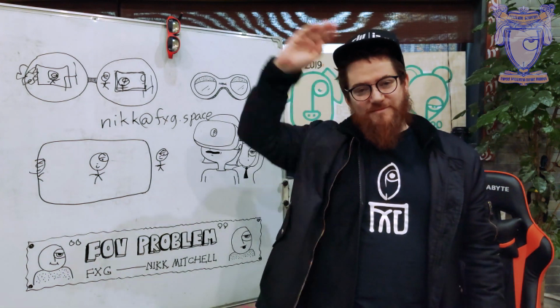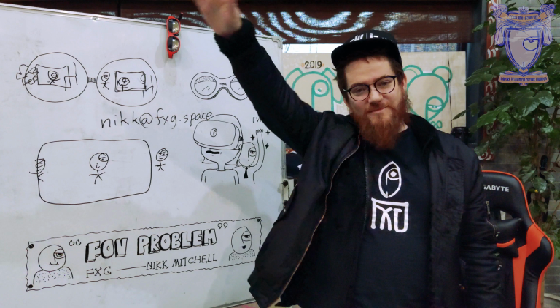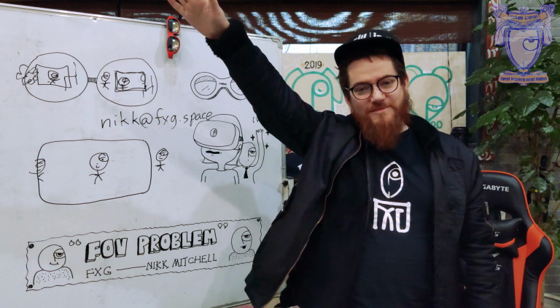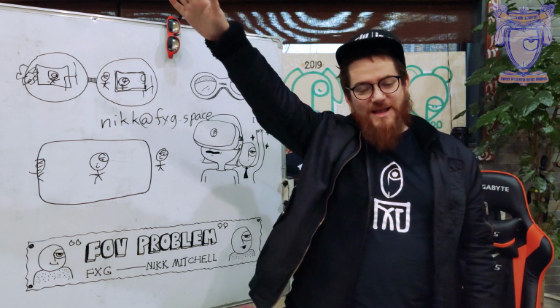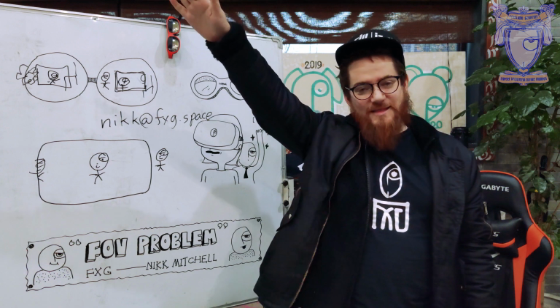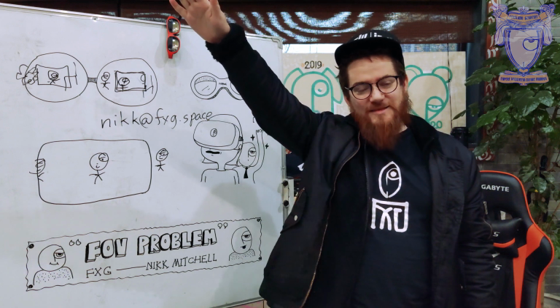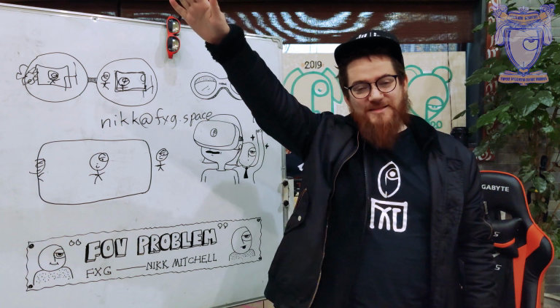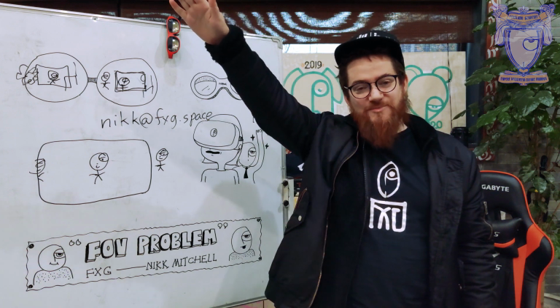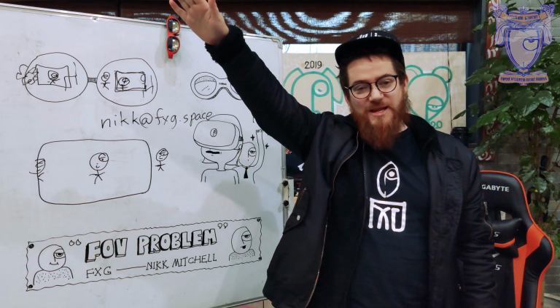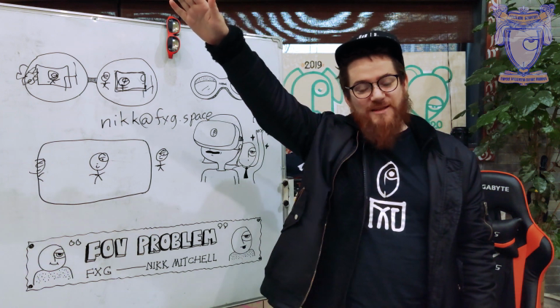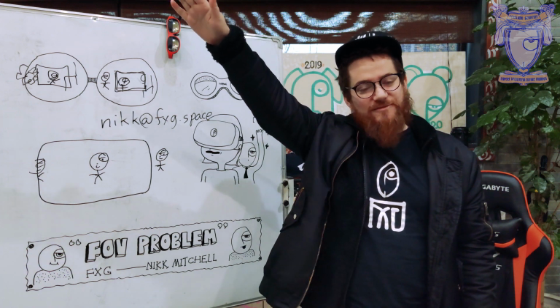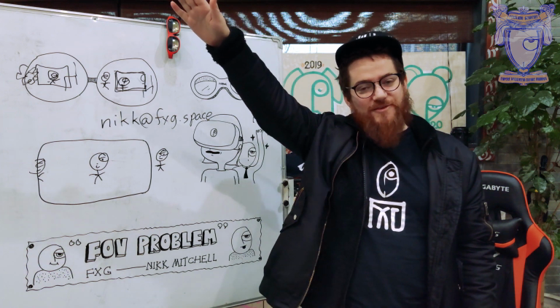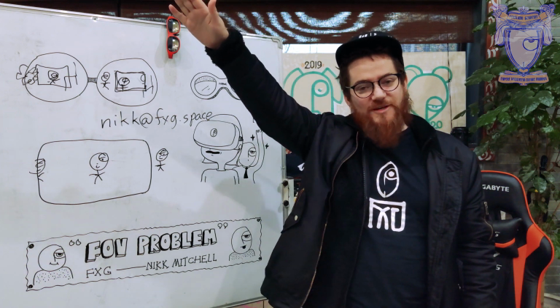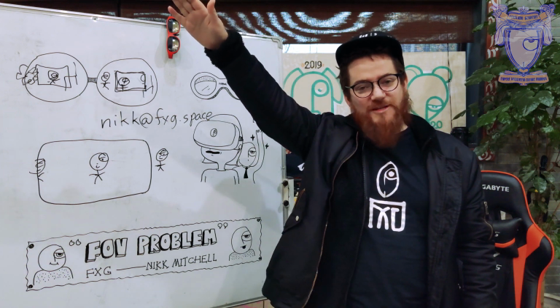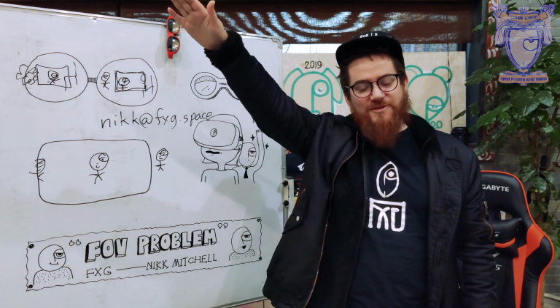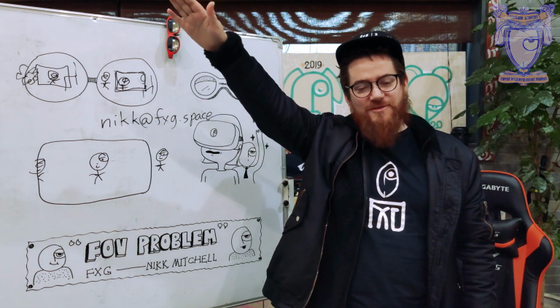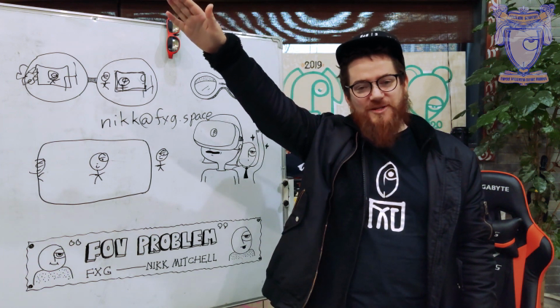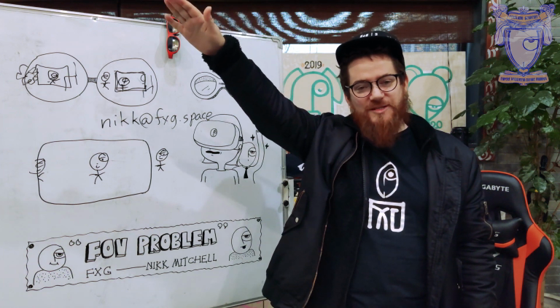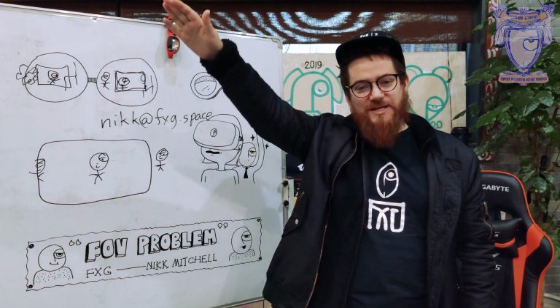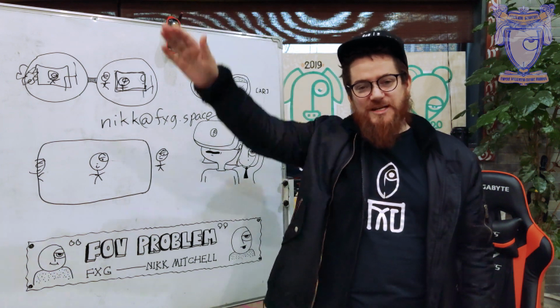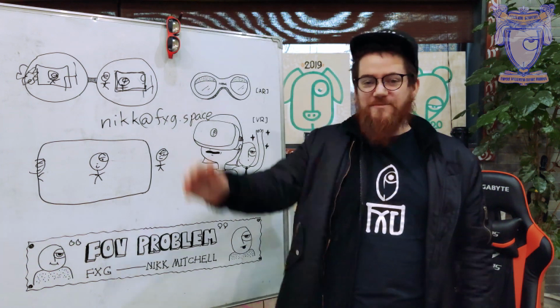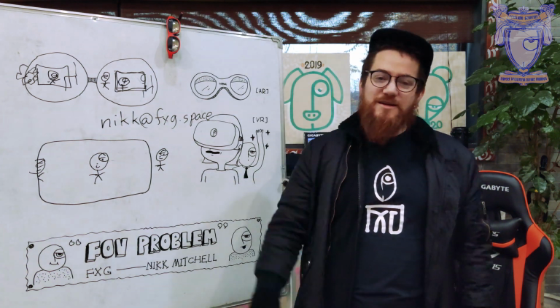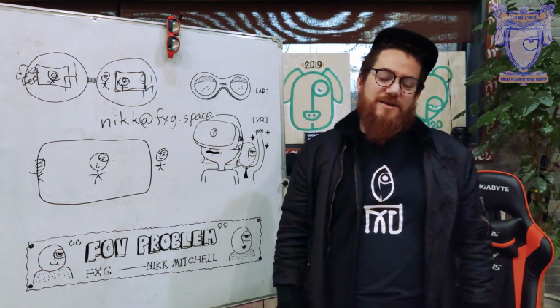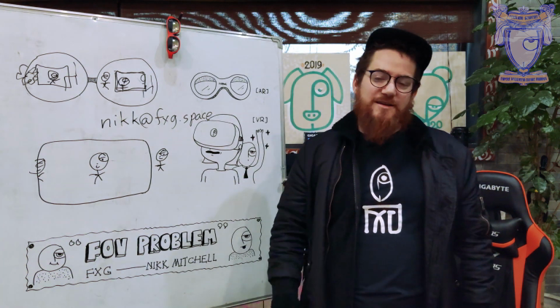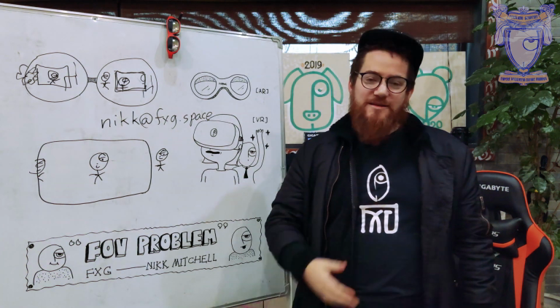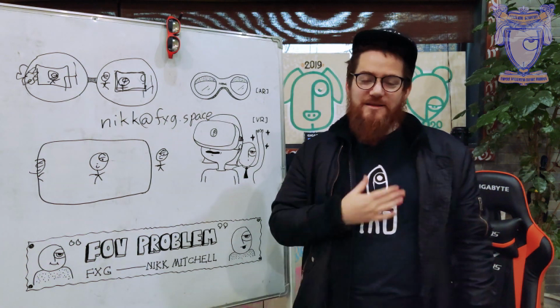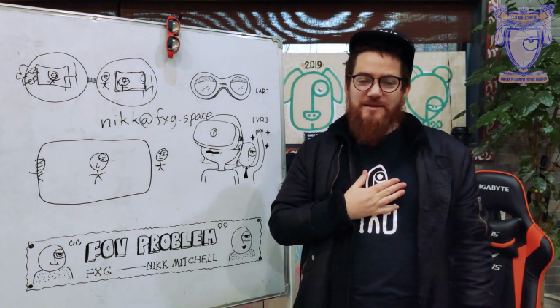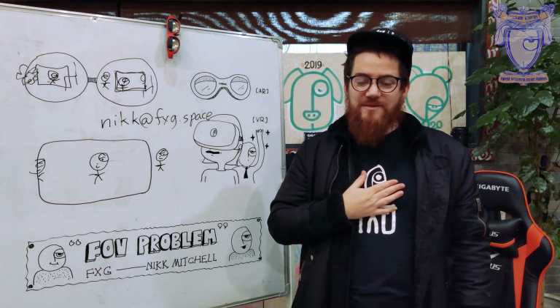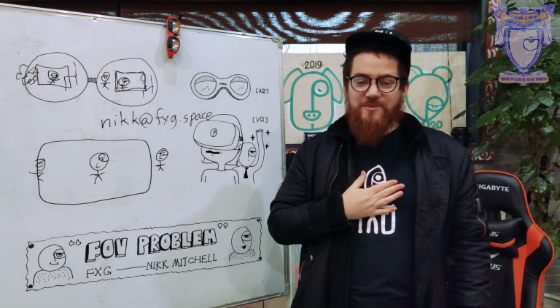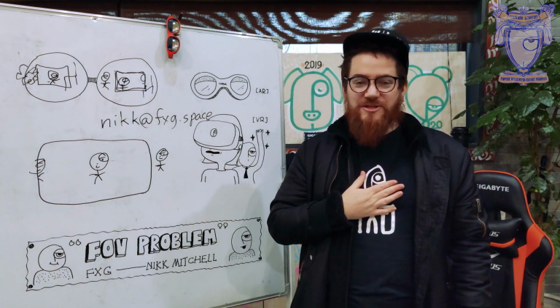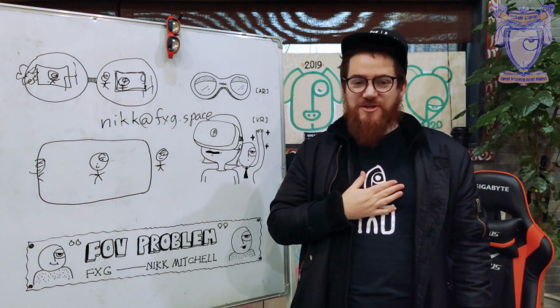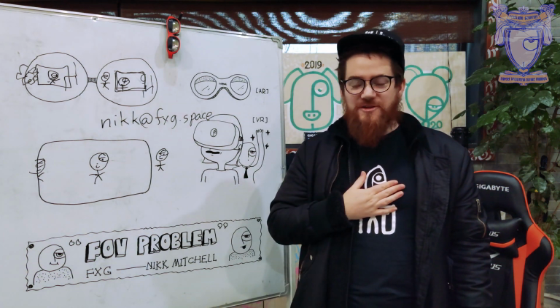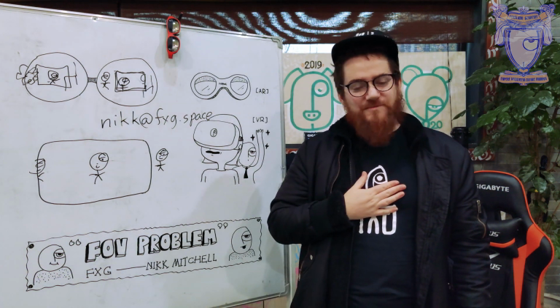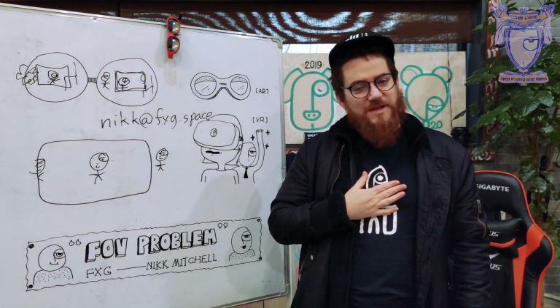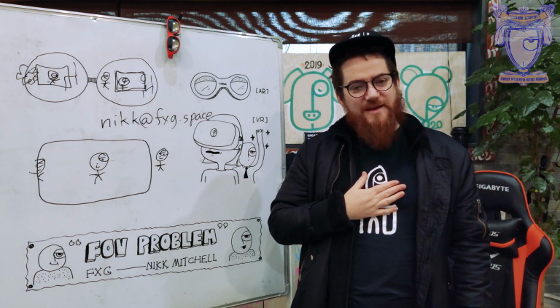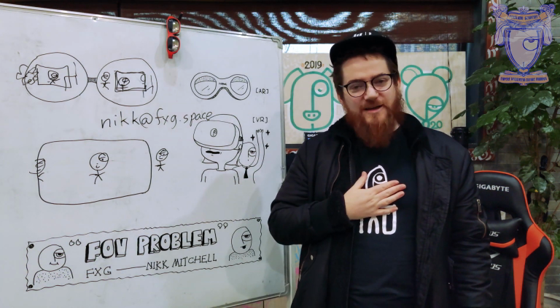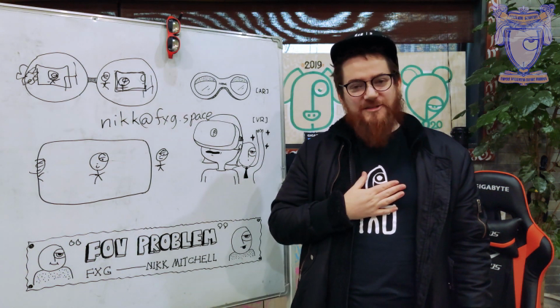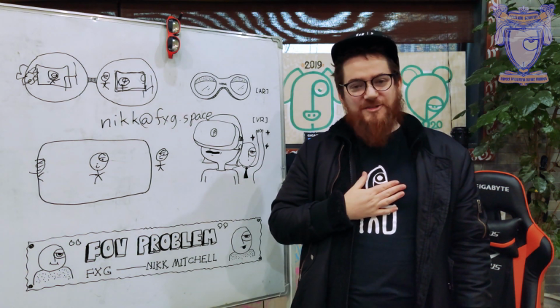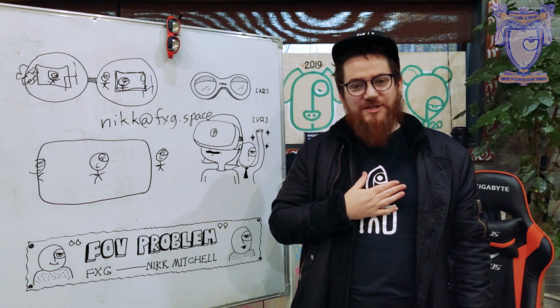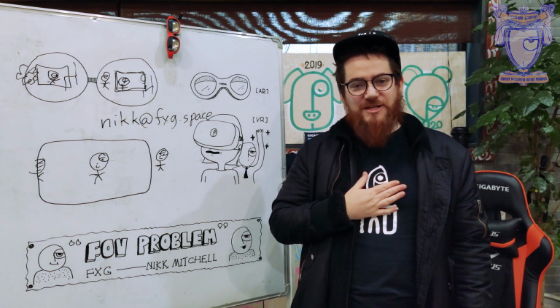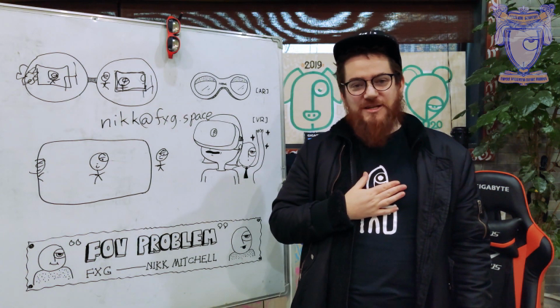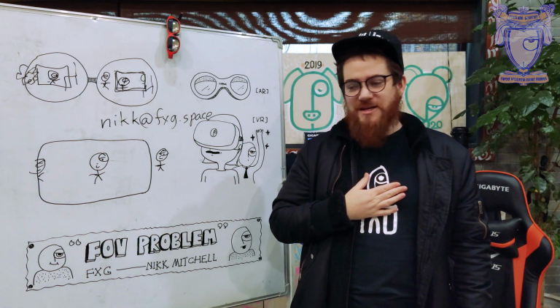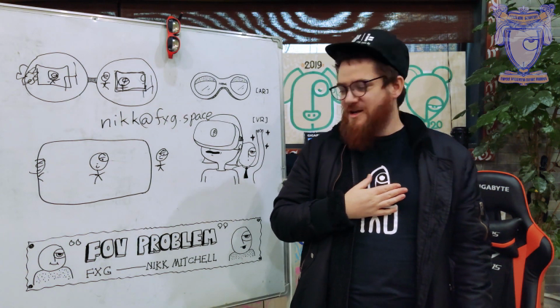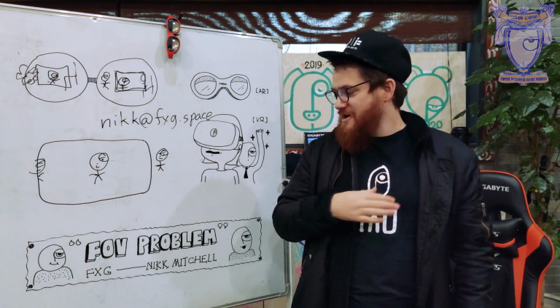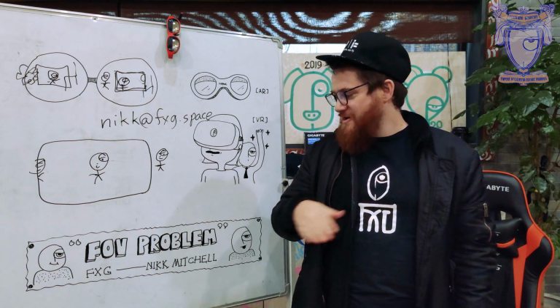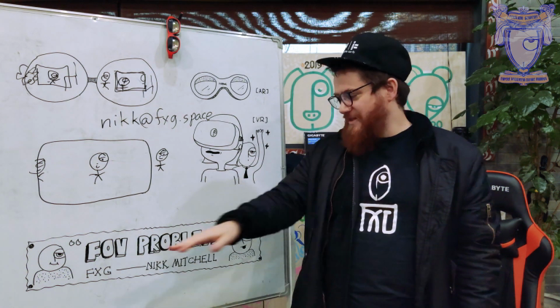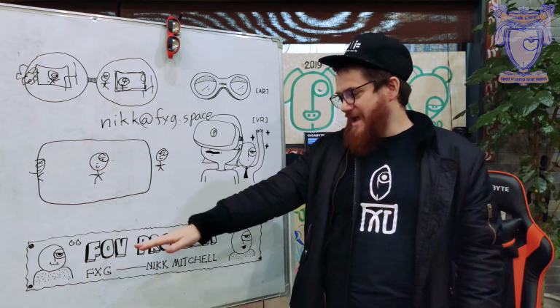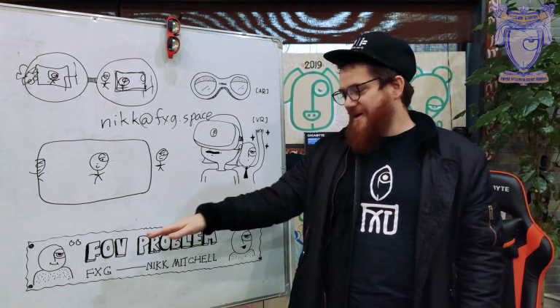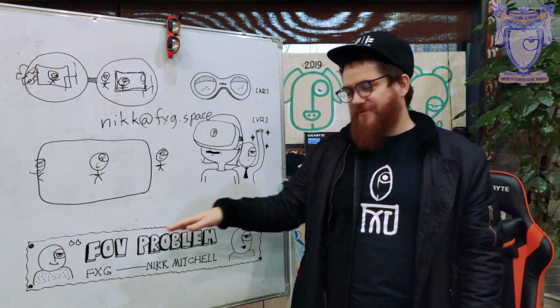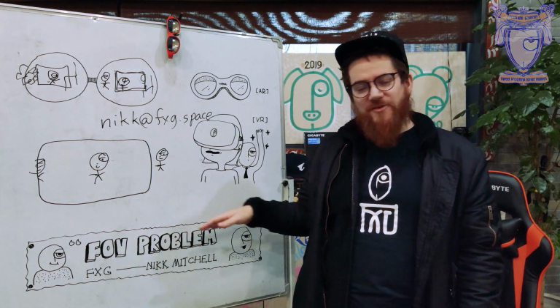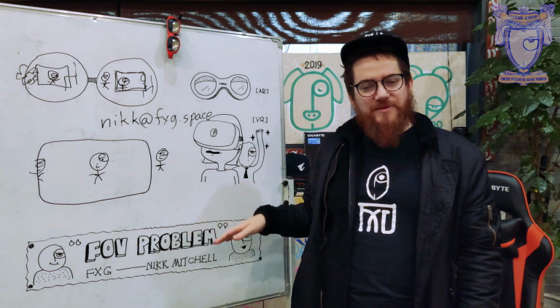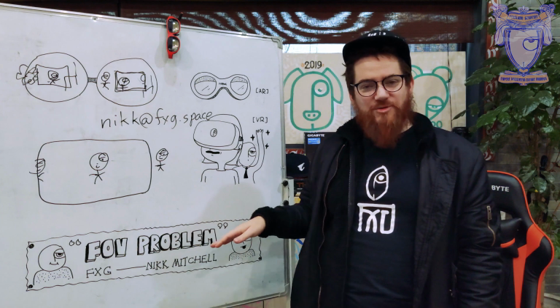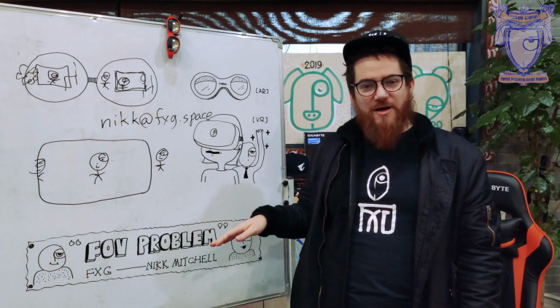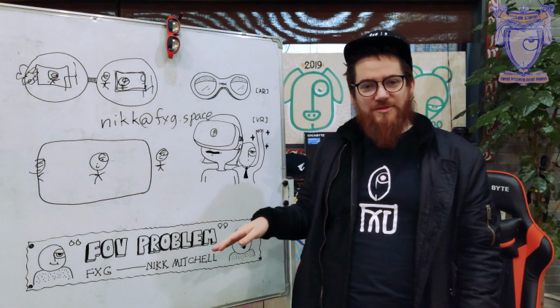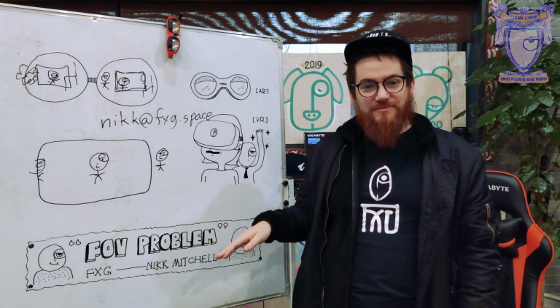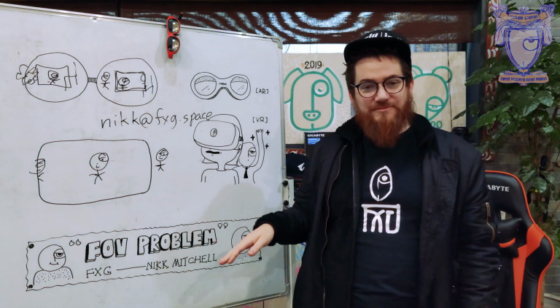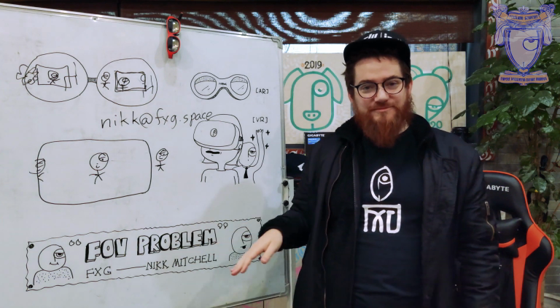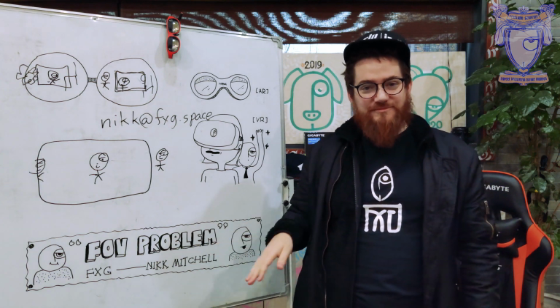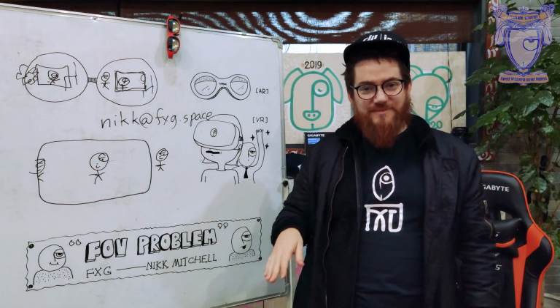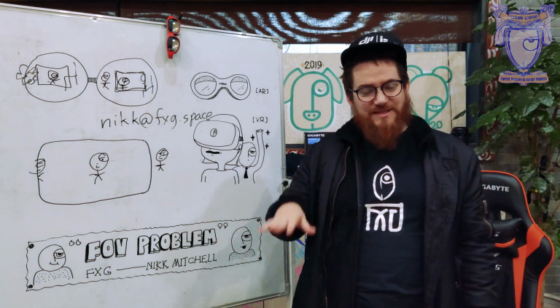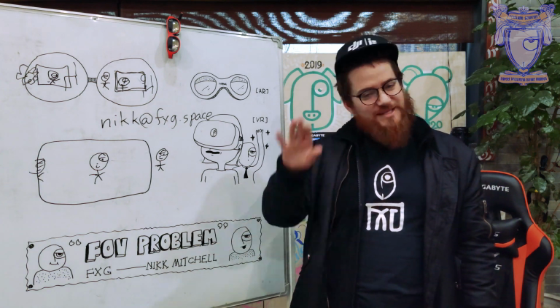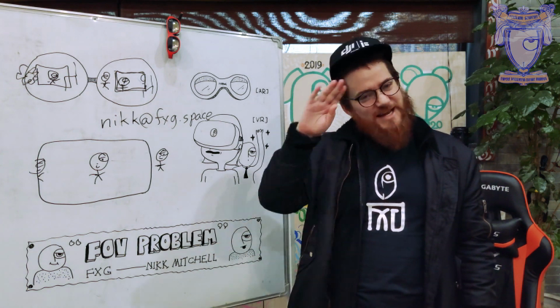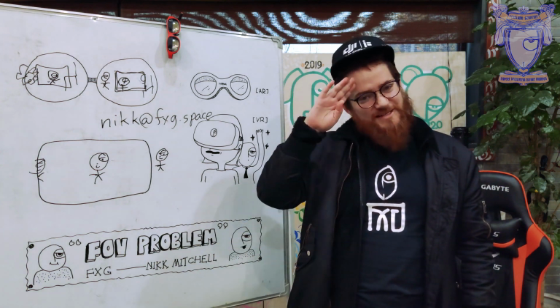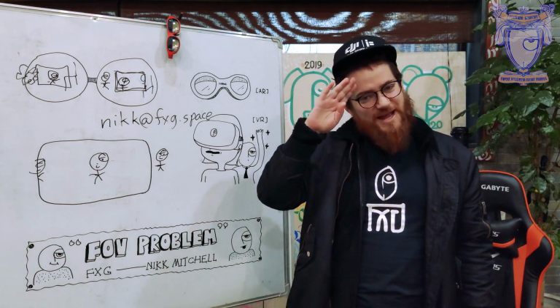This has been Fernland University — Nick Mitchell, FXG — the FOV problem. See you next time.